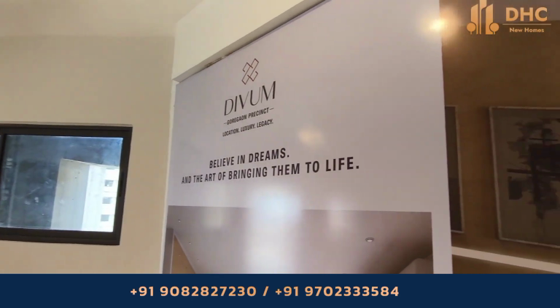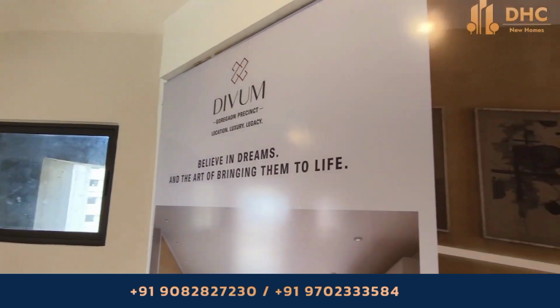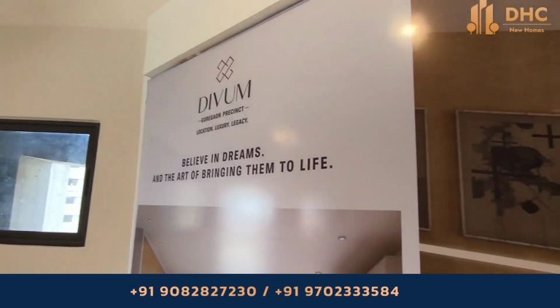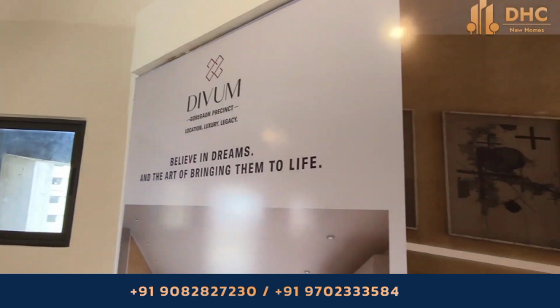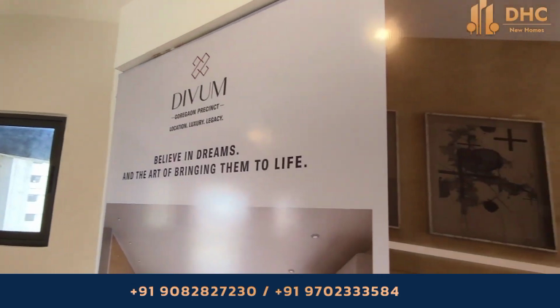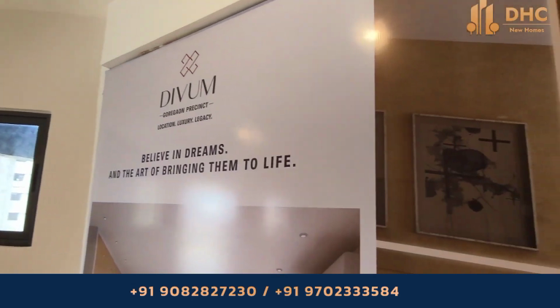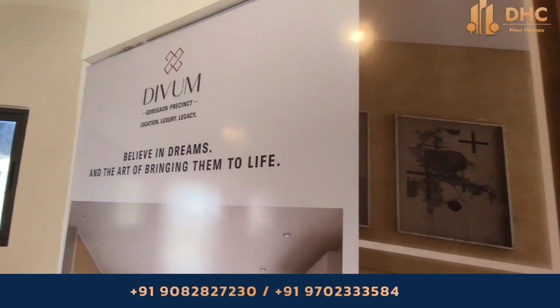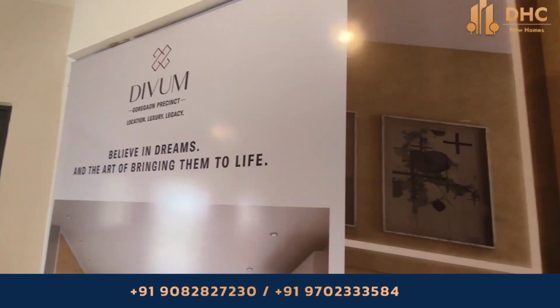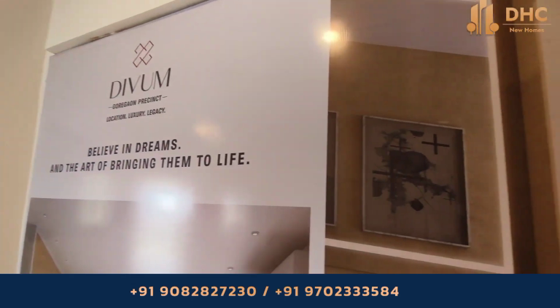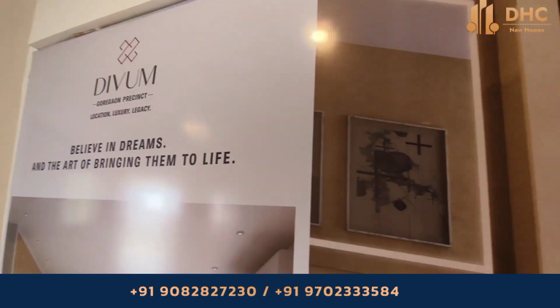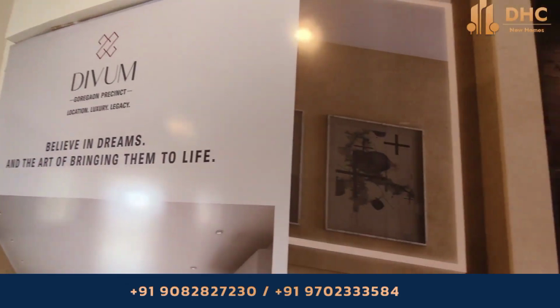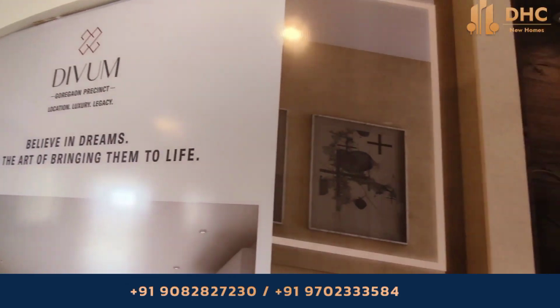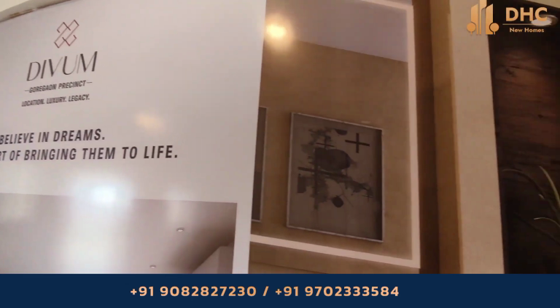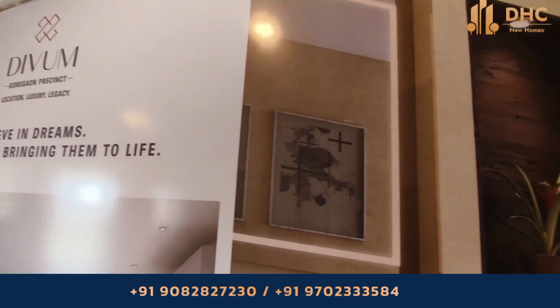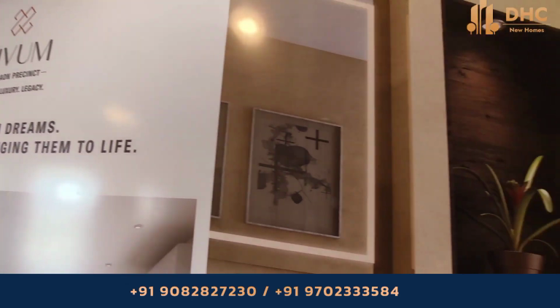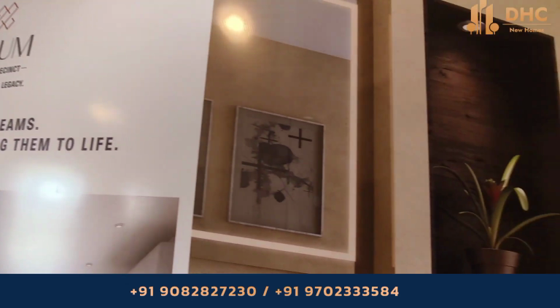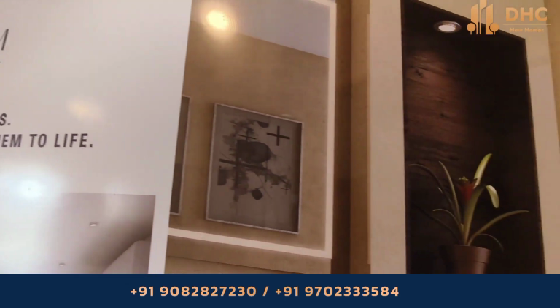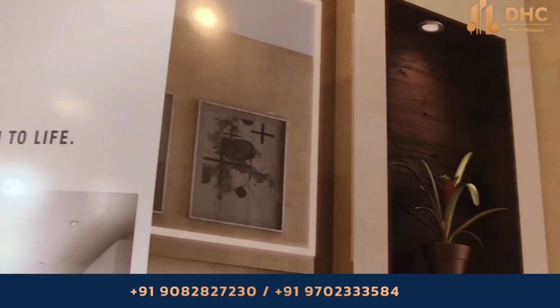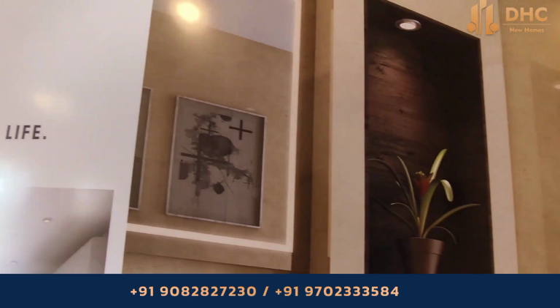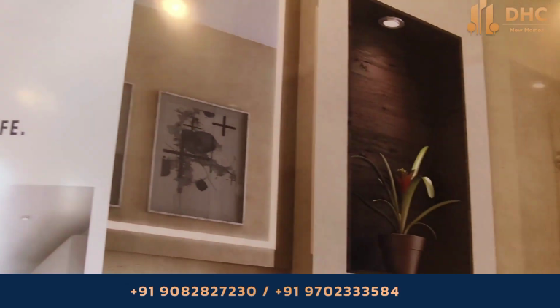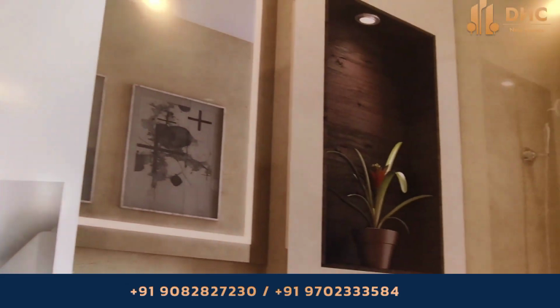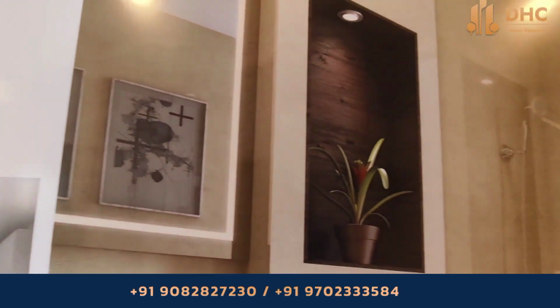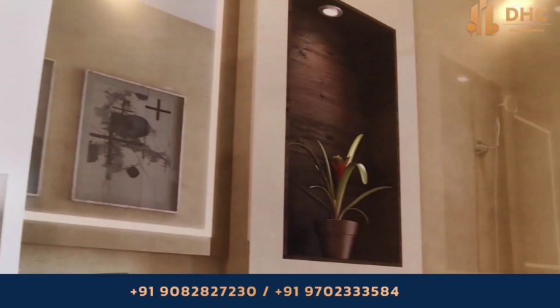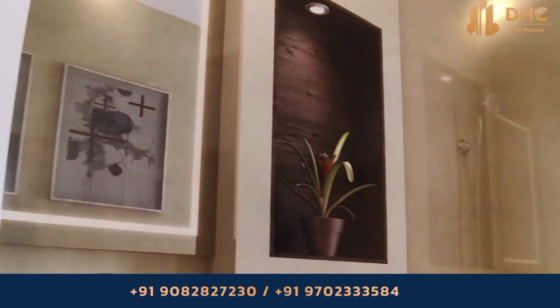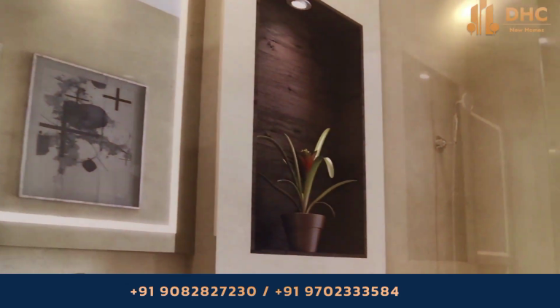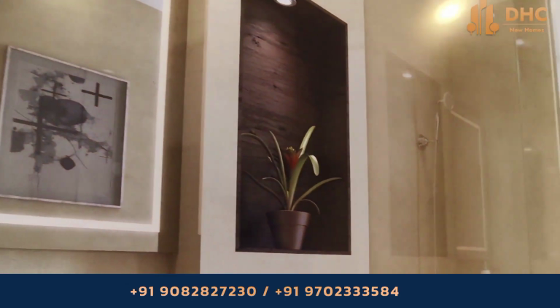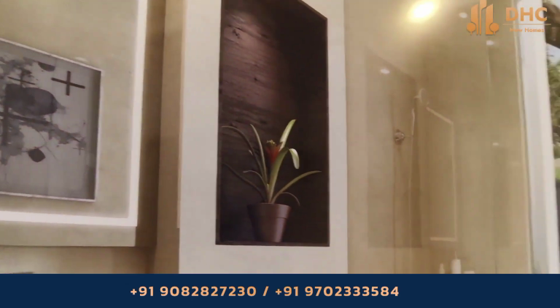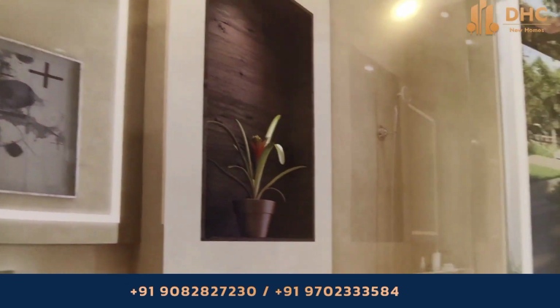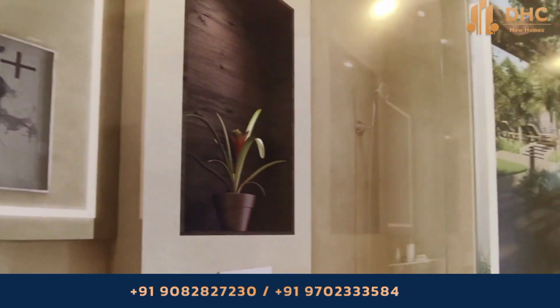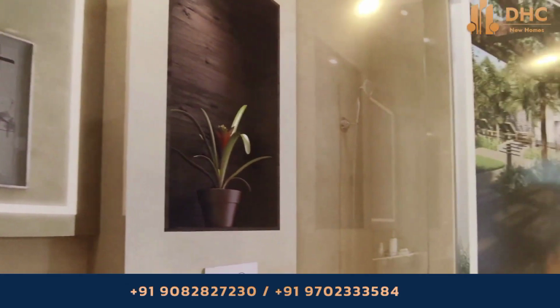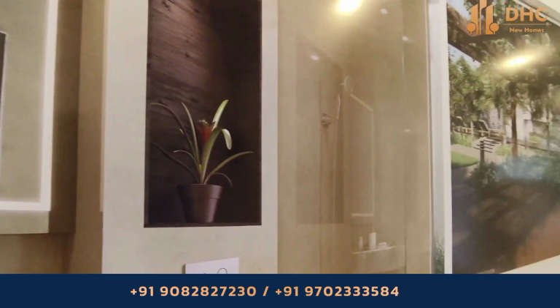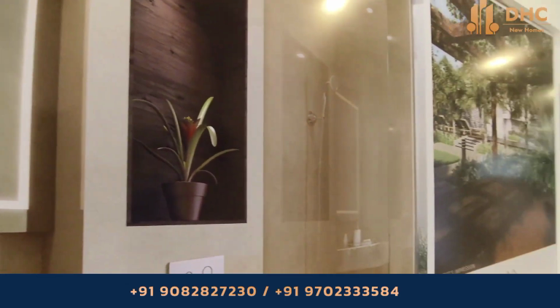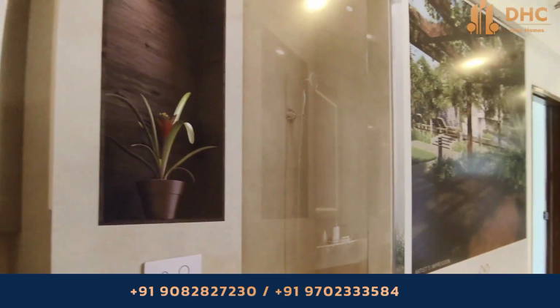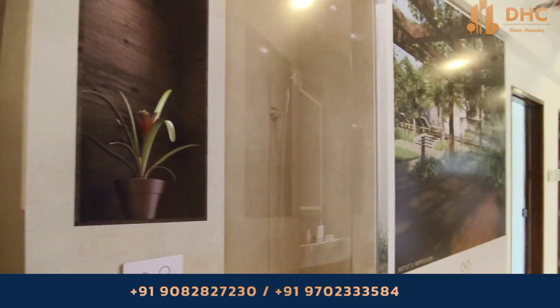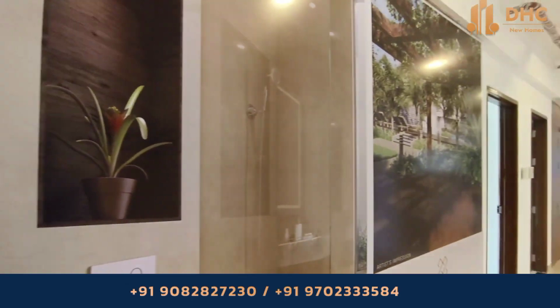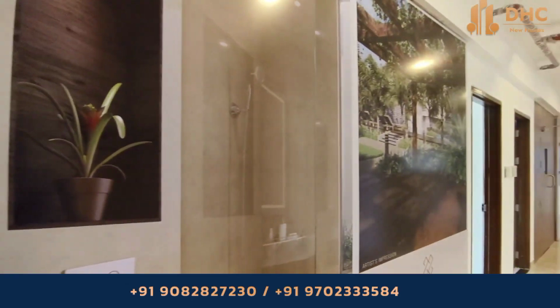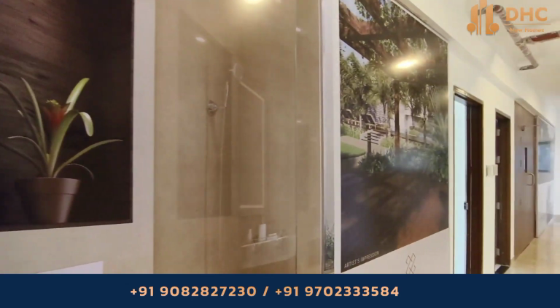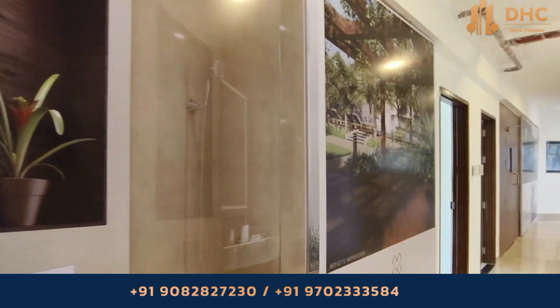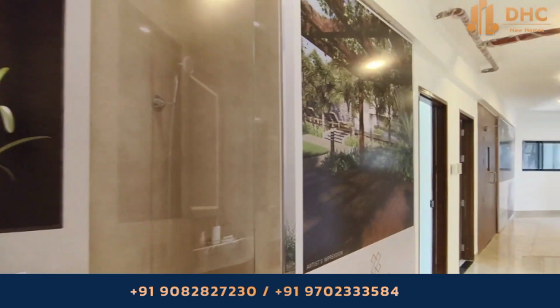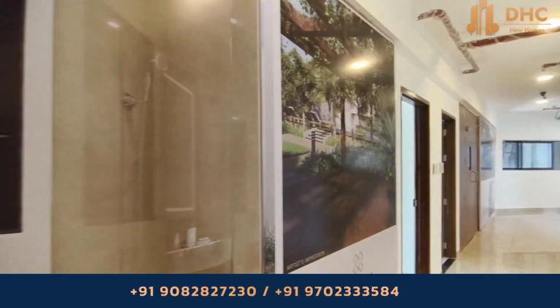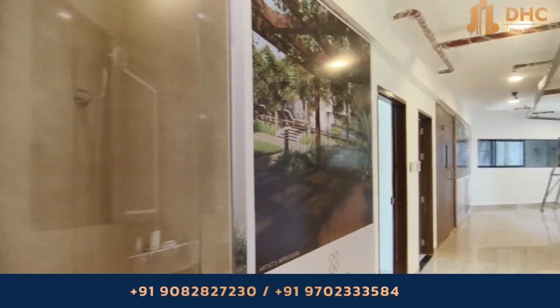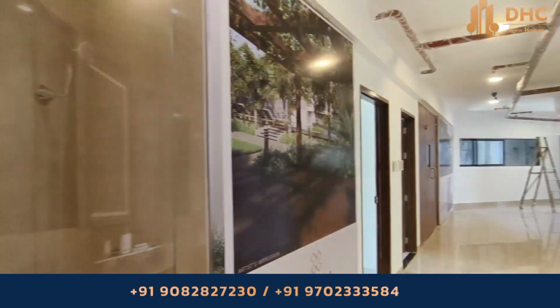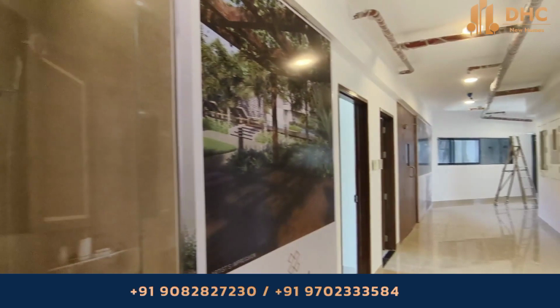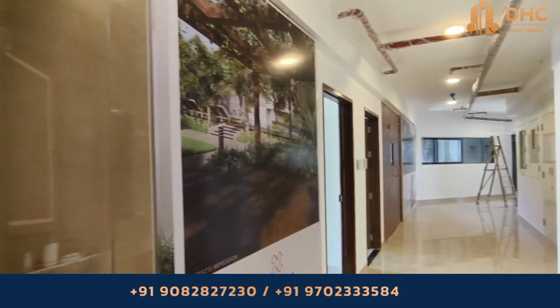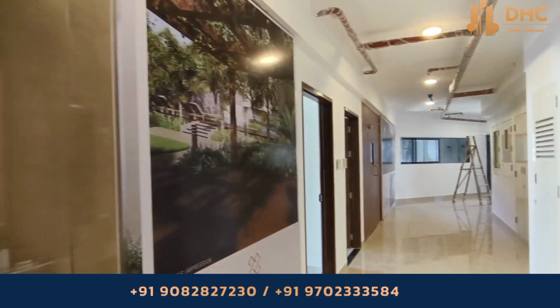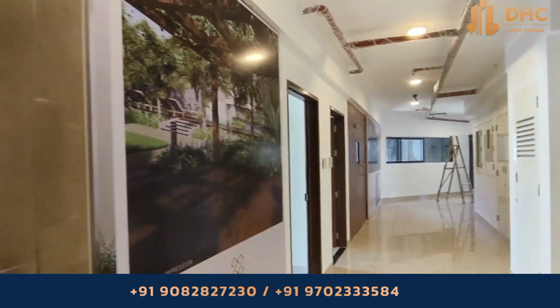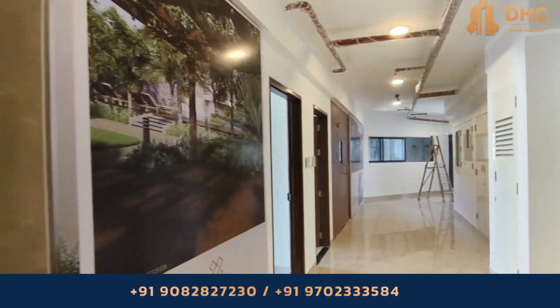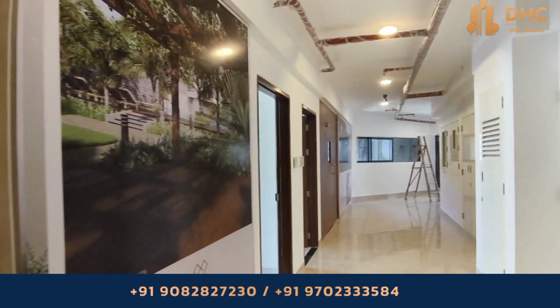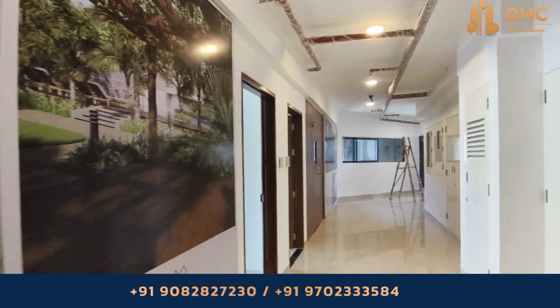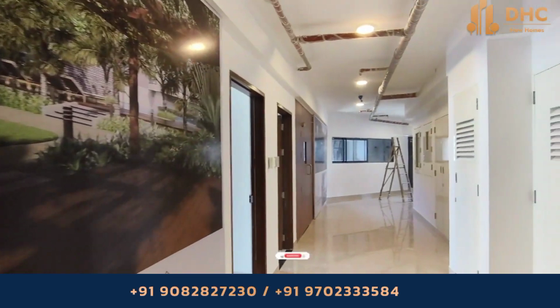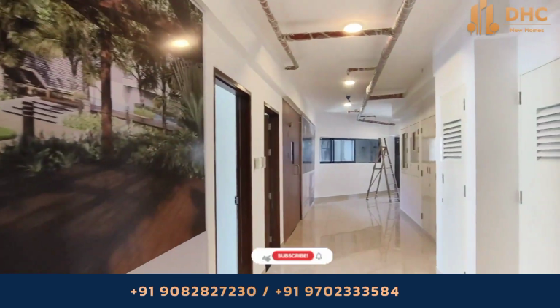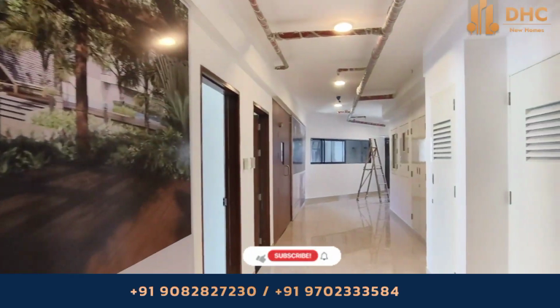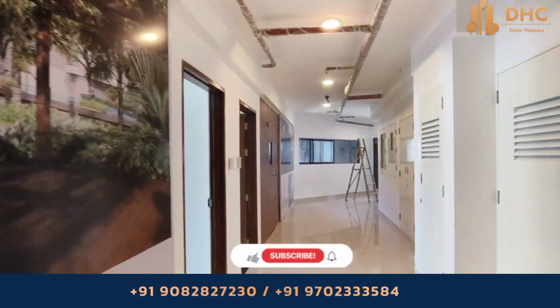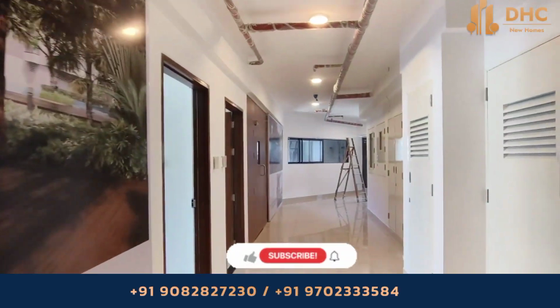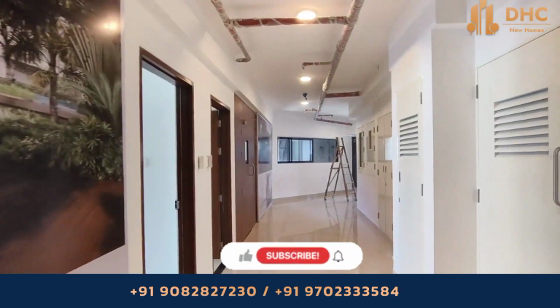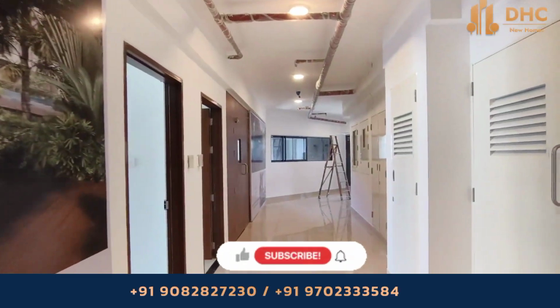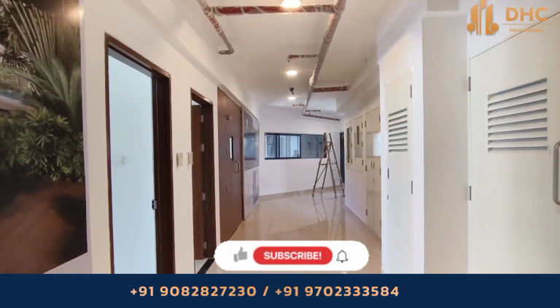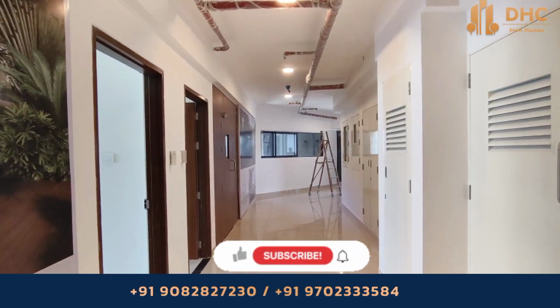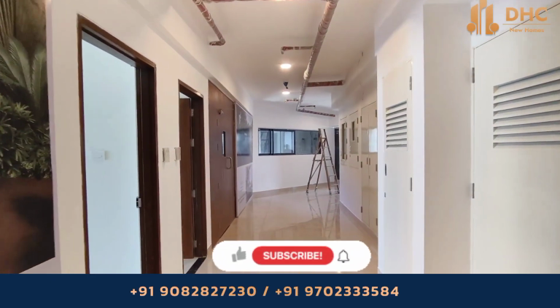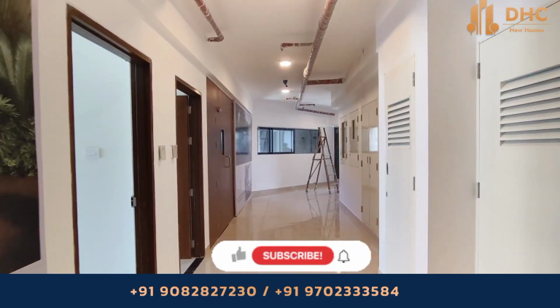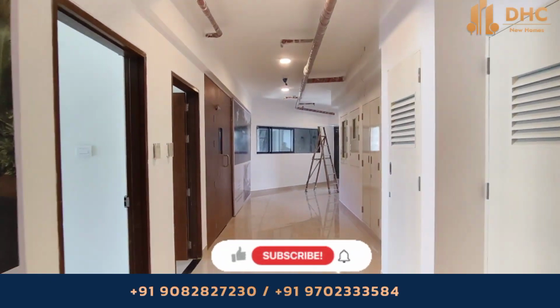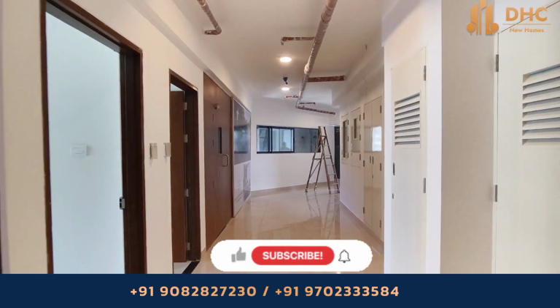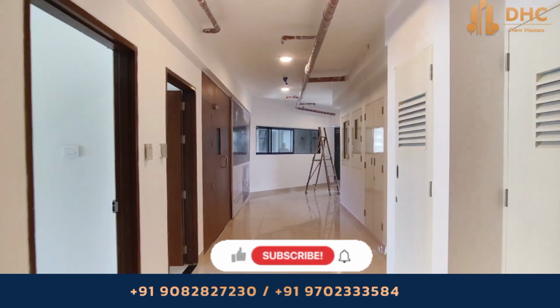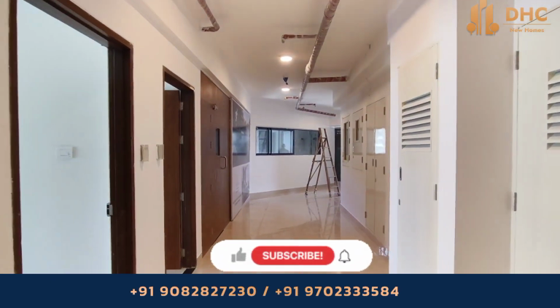The project provides a 2 BHK typology with 780 square feet for a 2 BHK unit.